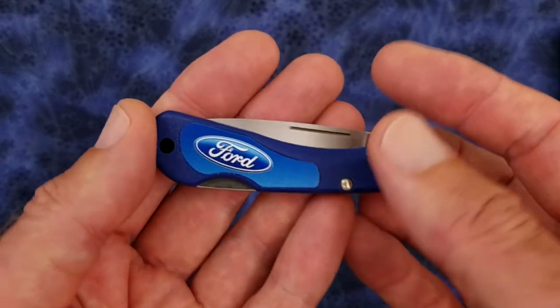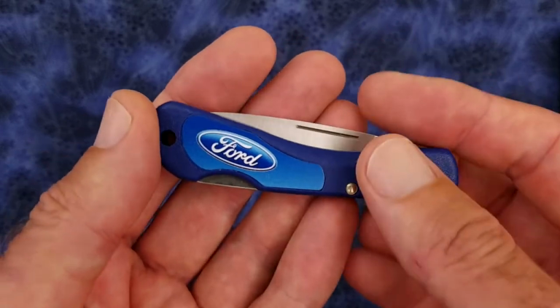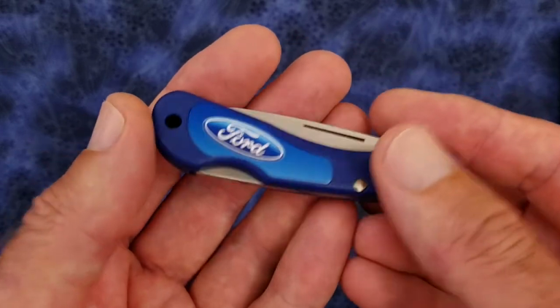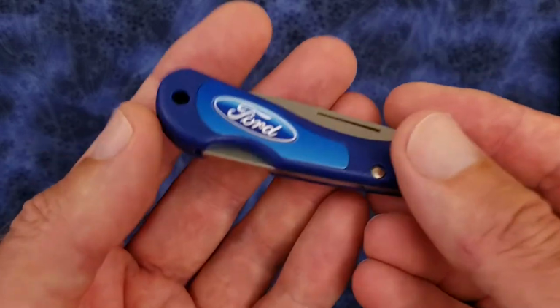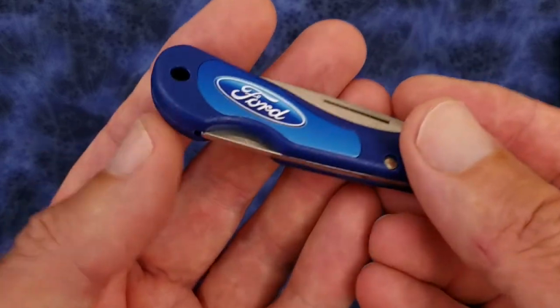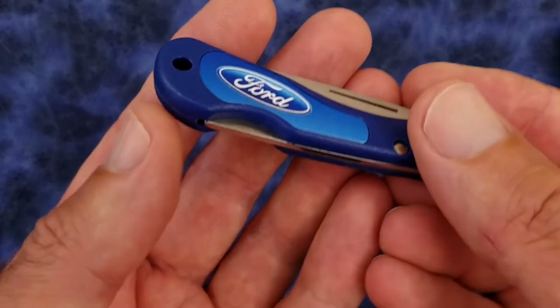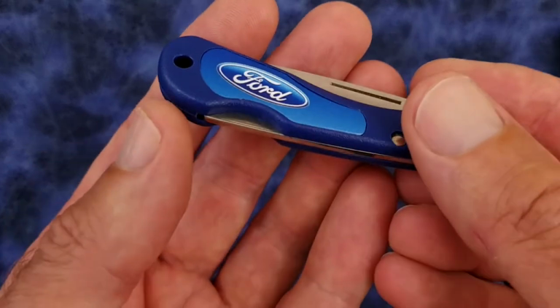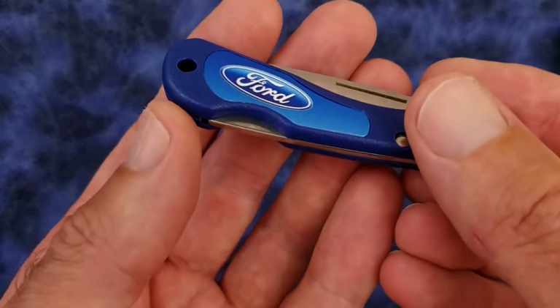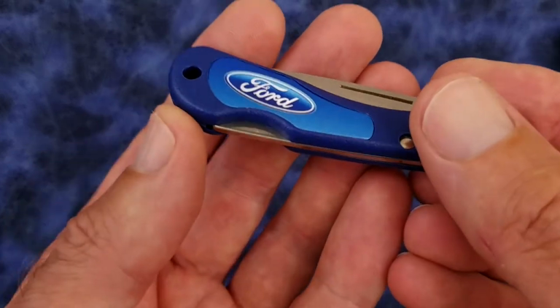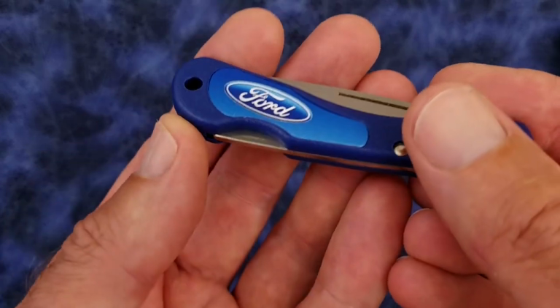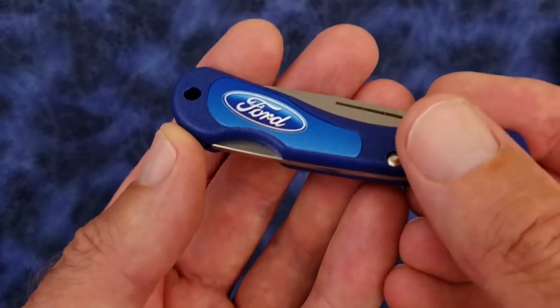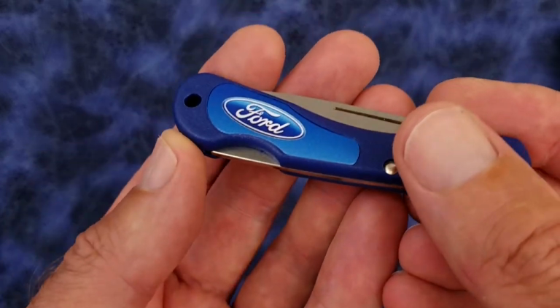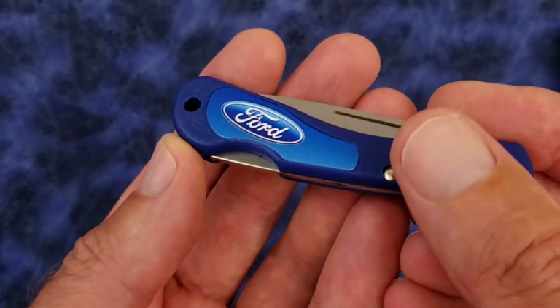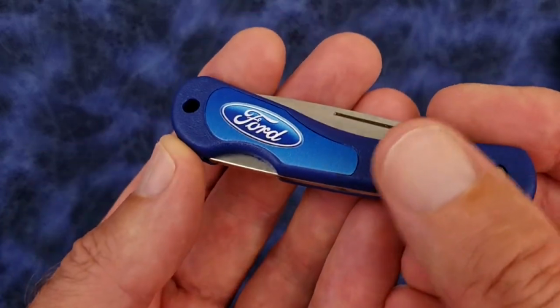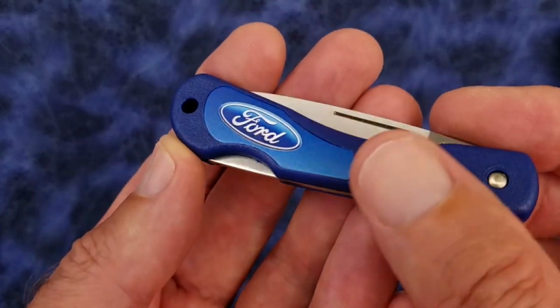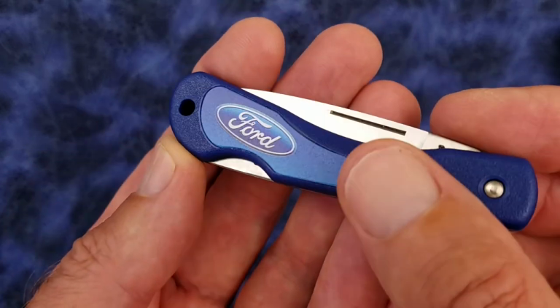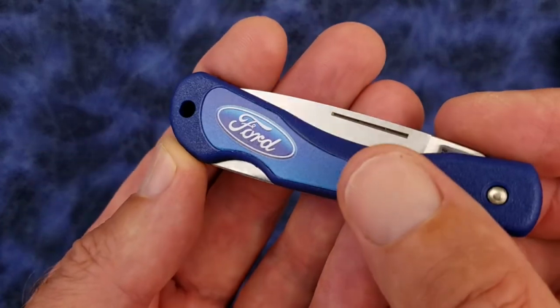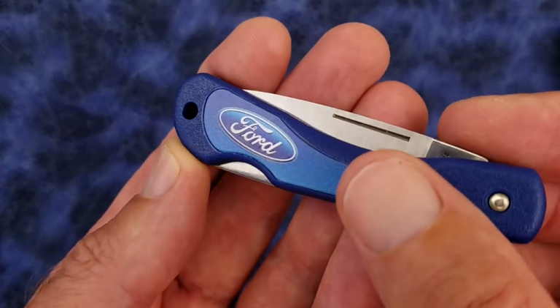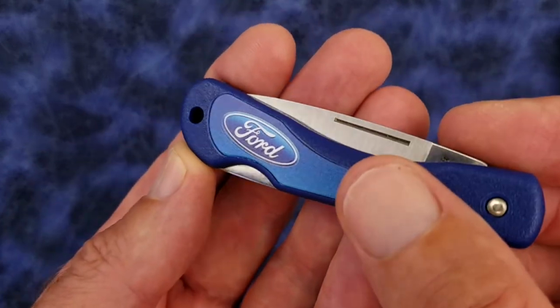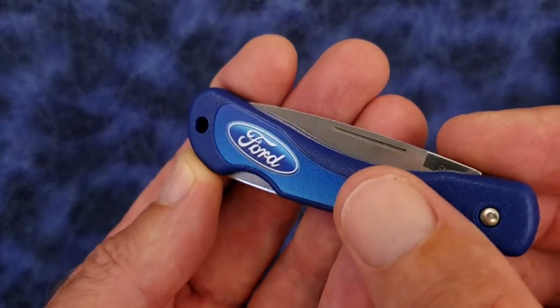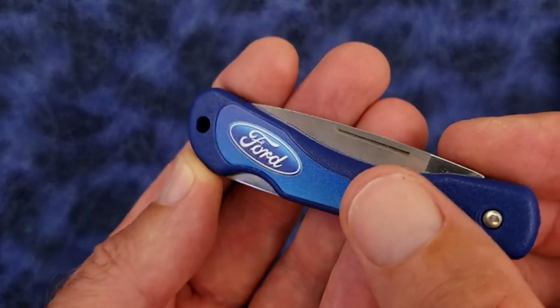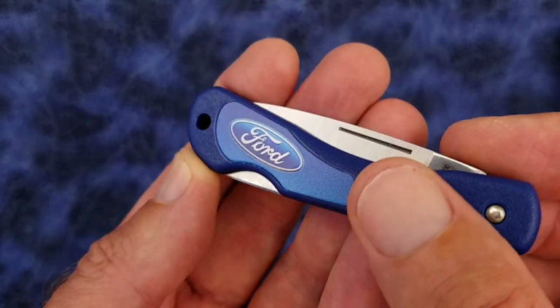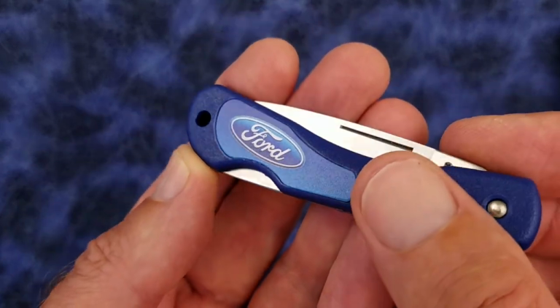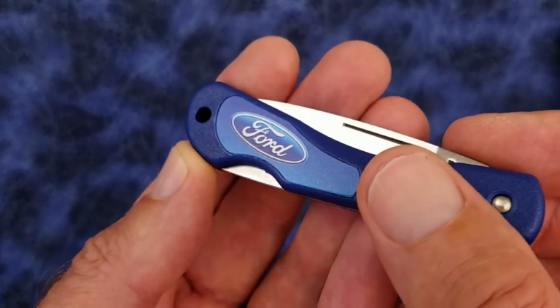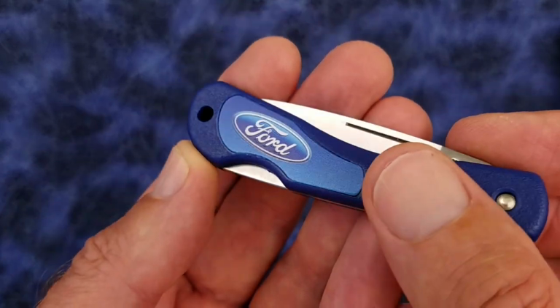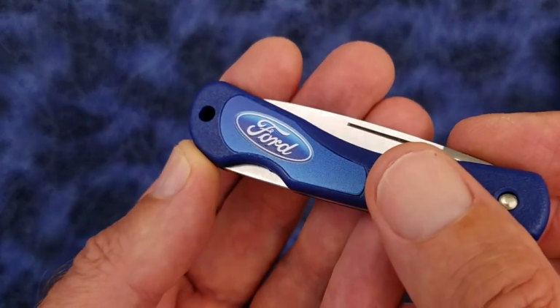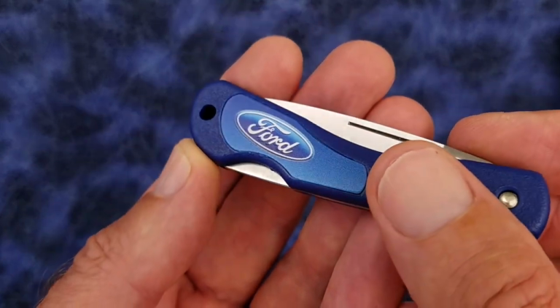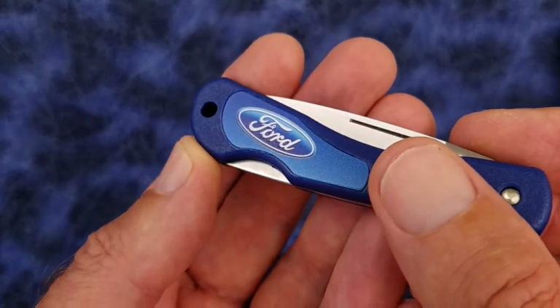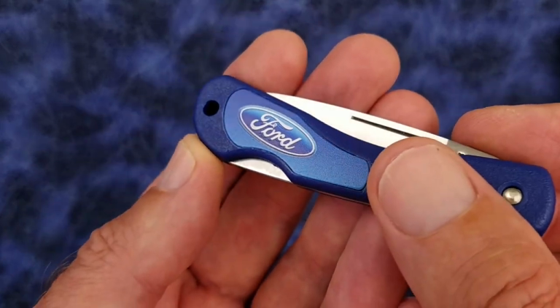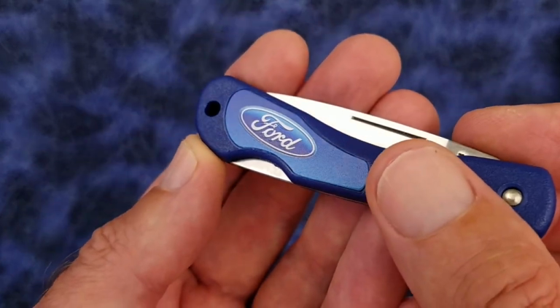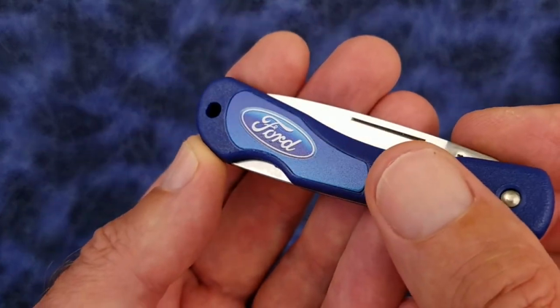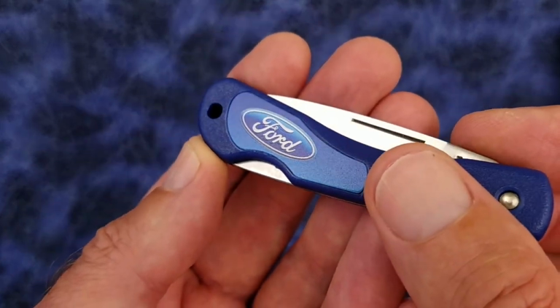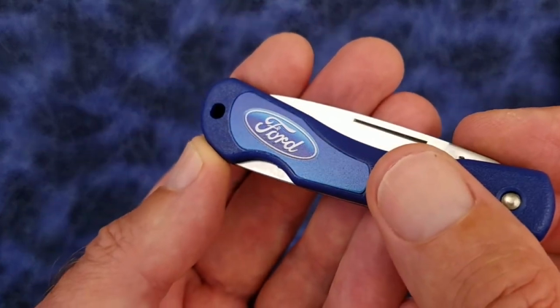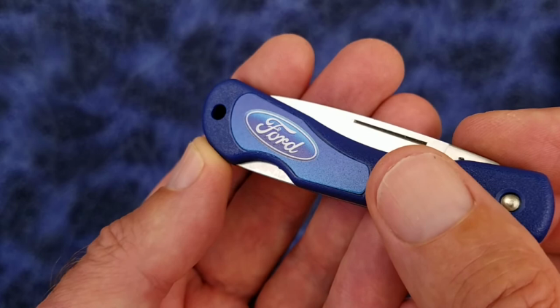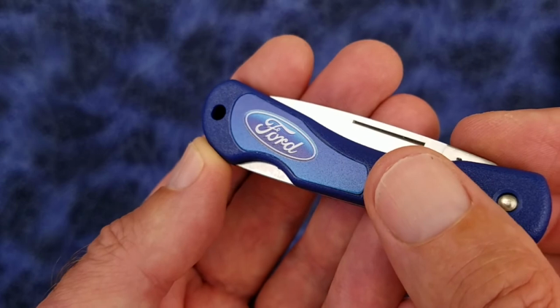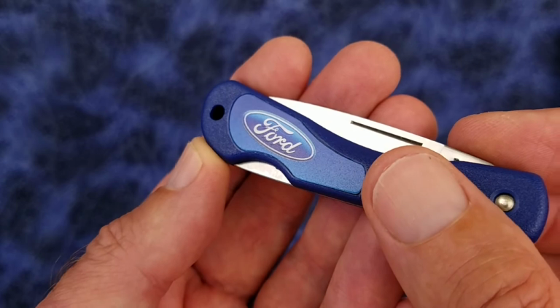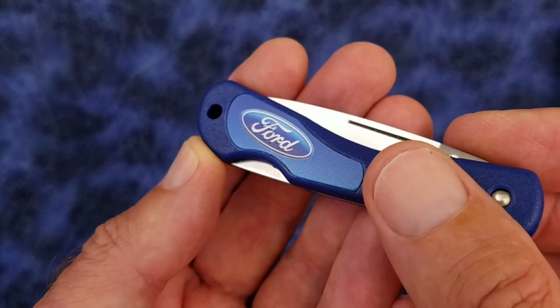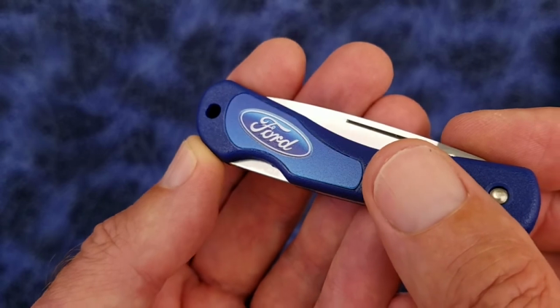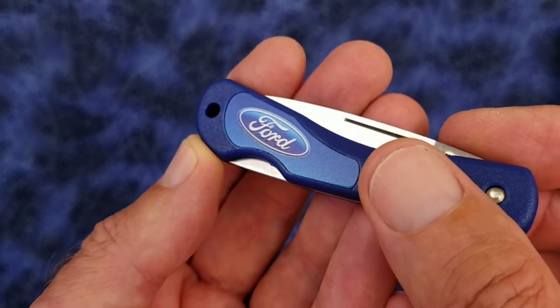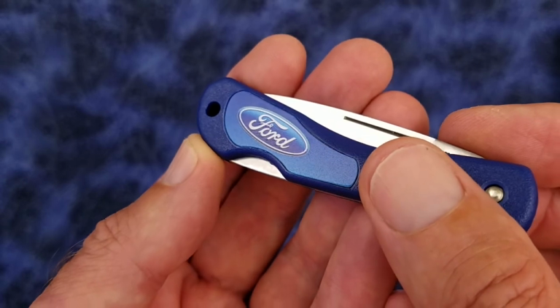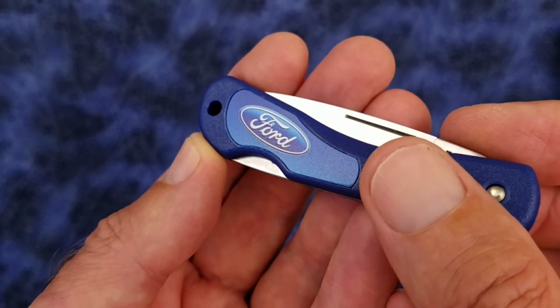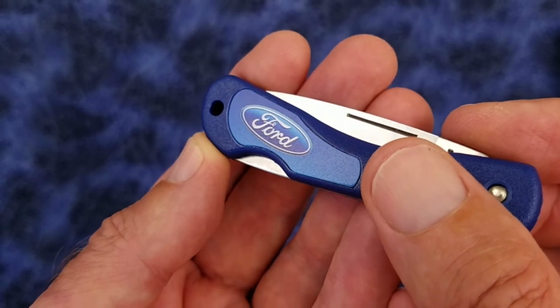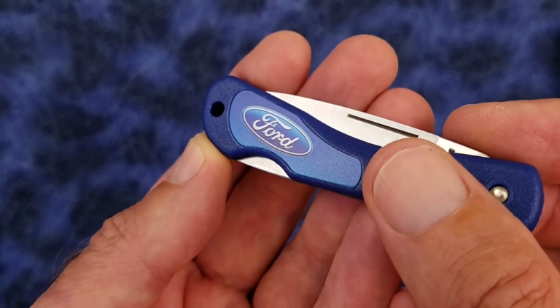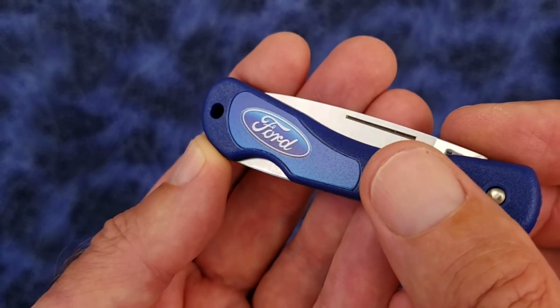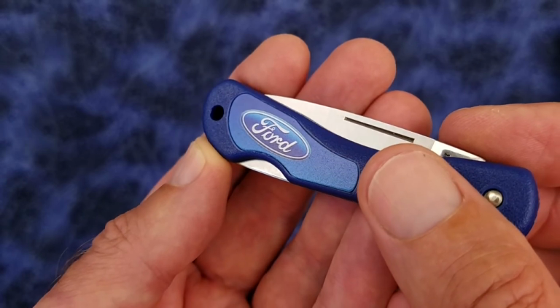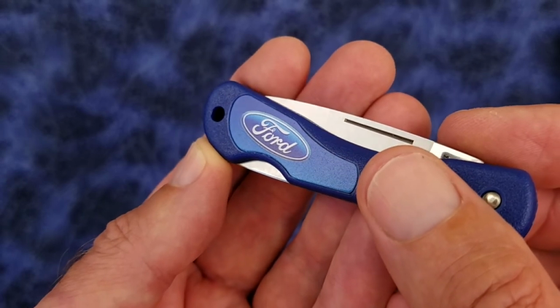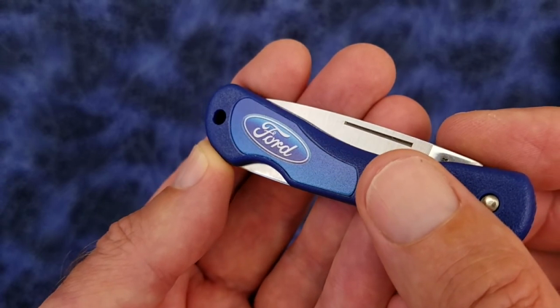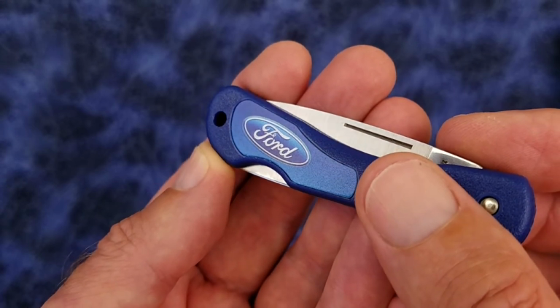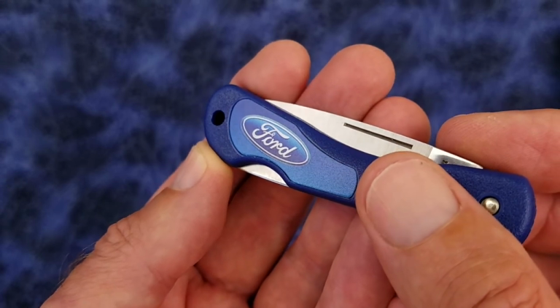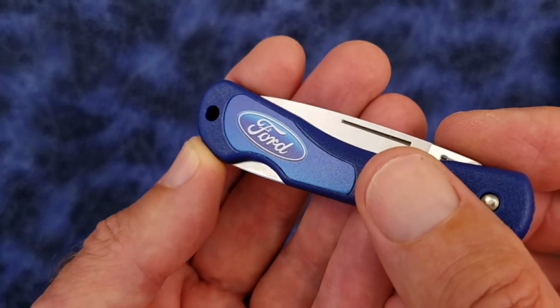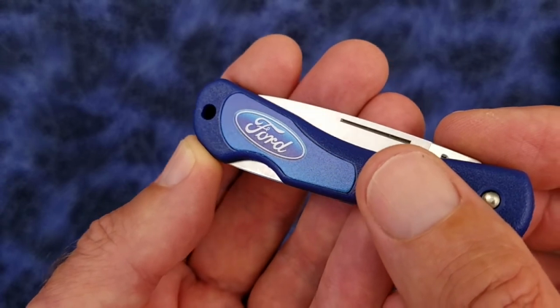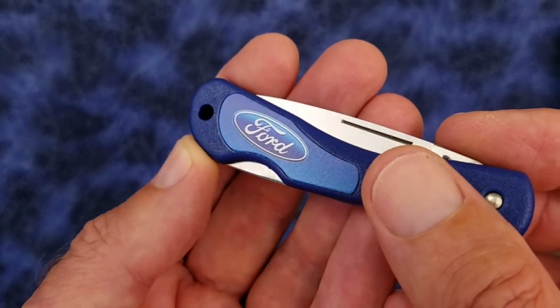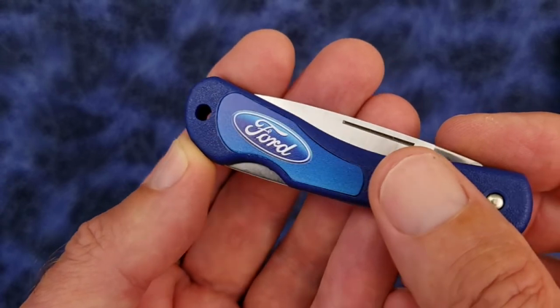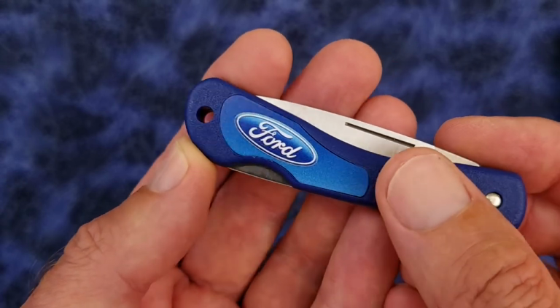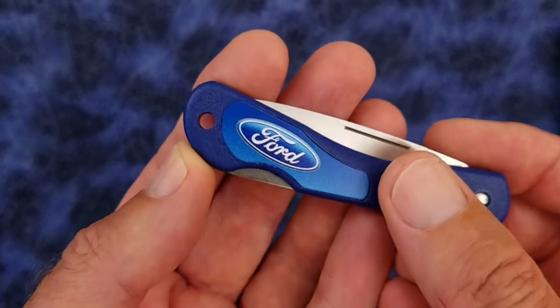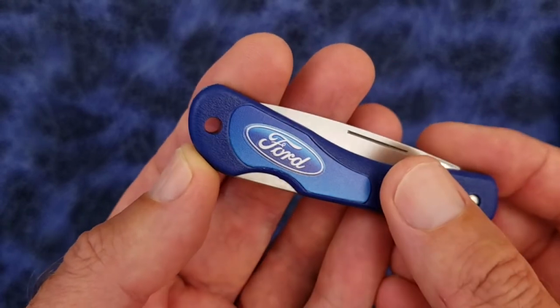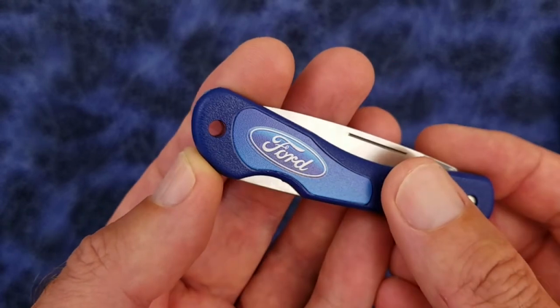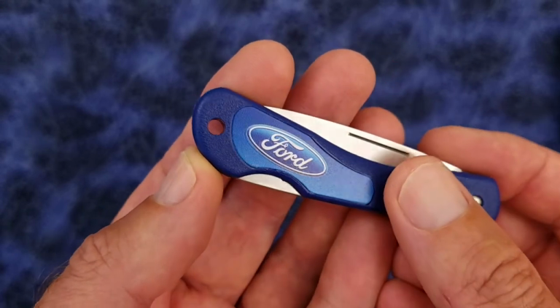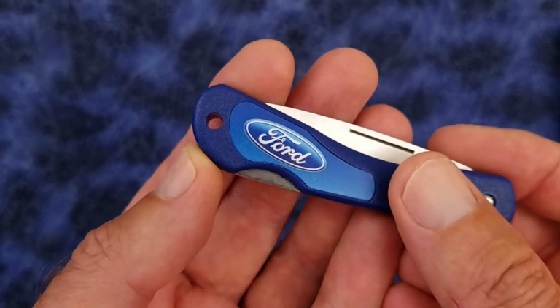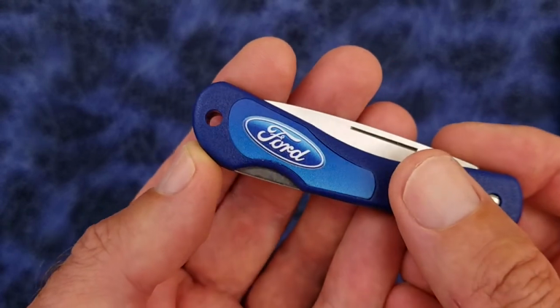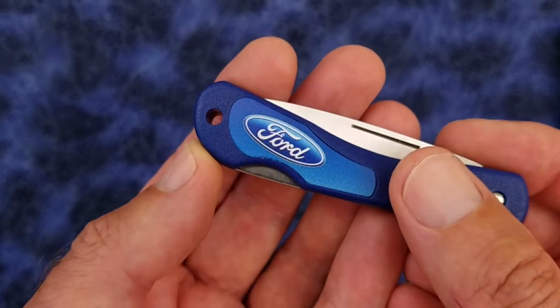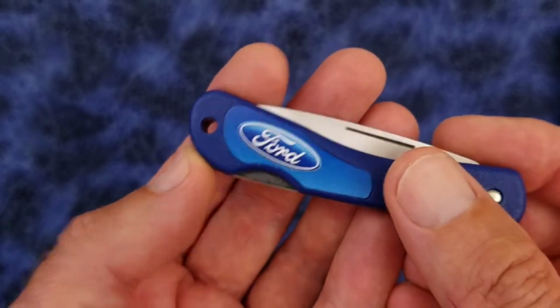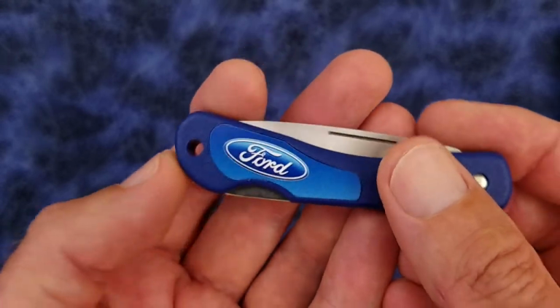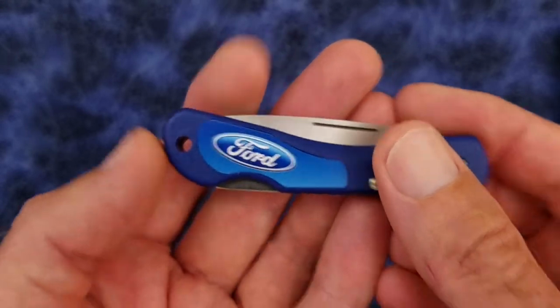By the way, this logo appears to just be a cheap sticker. At least that's my take on it.